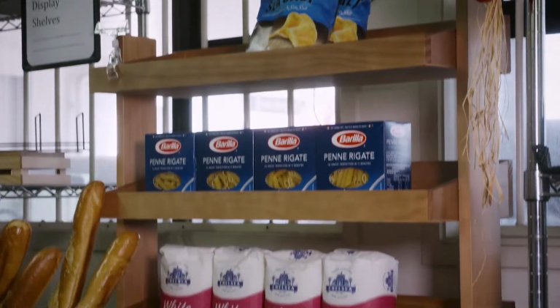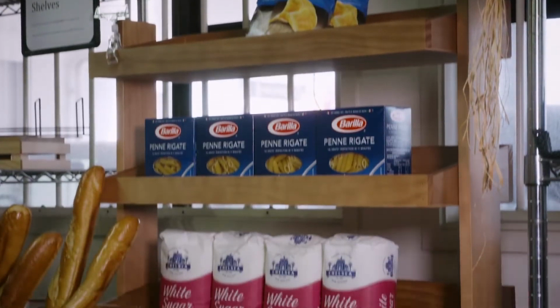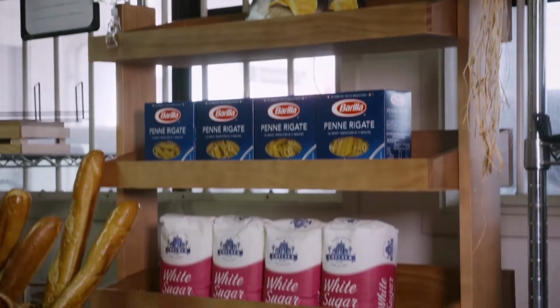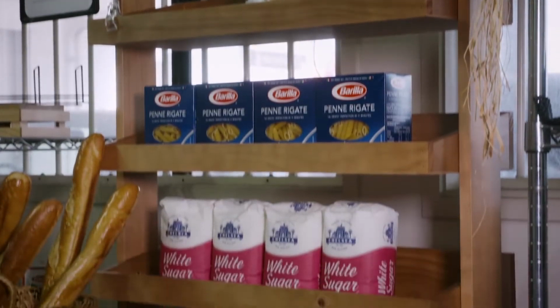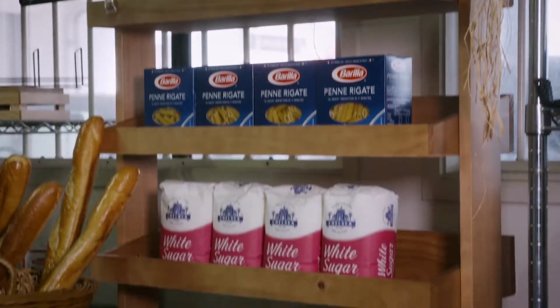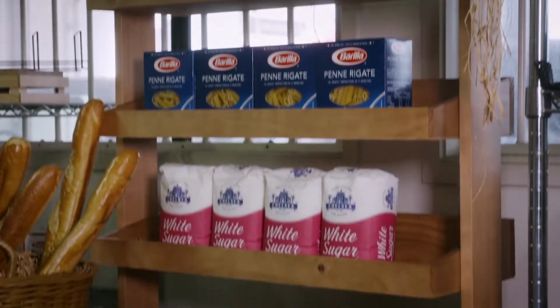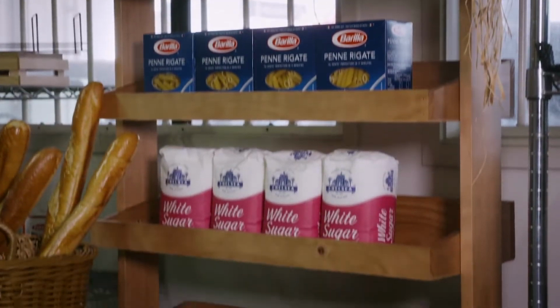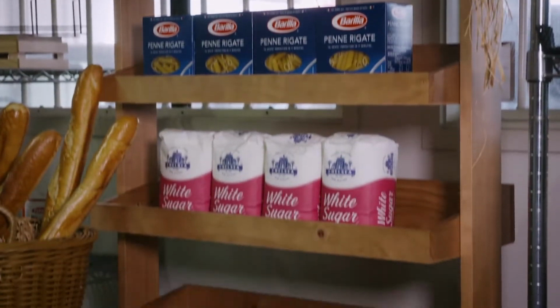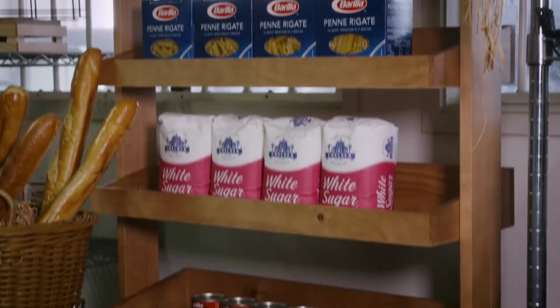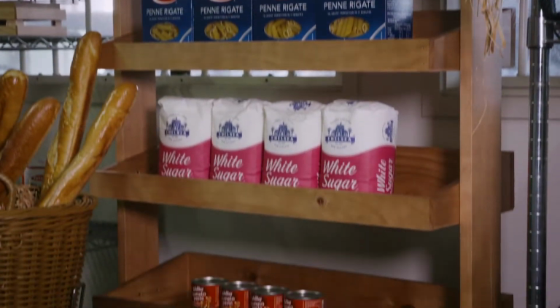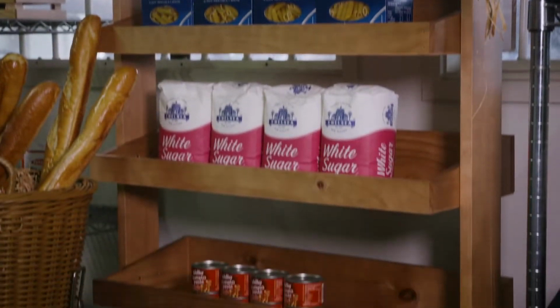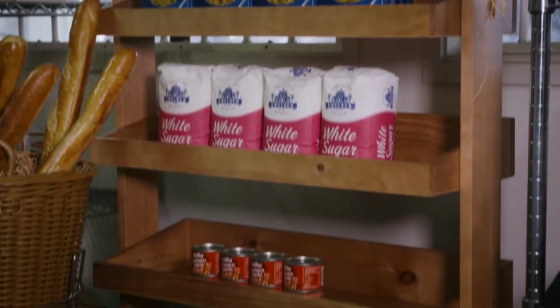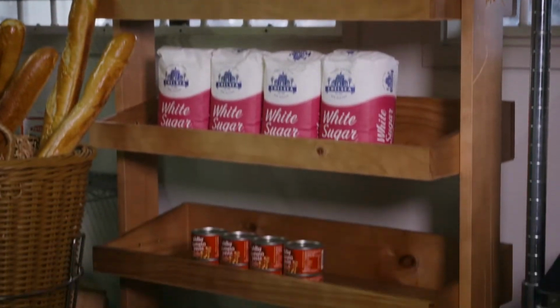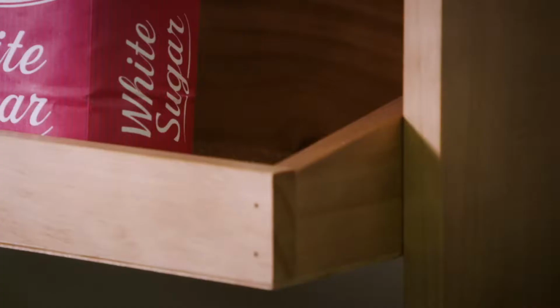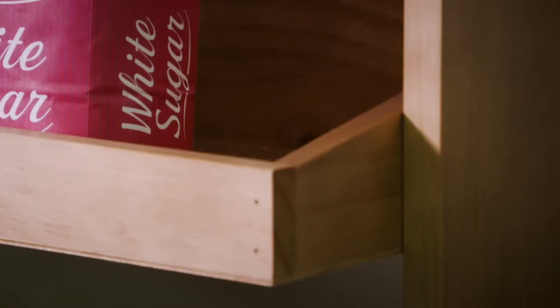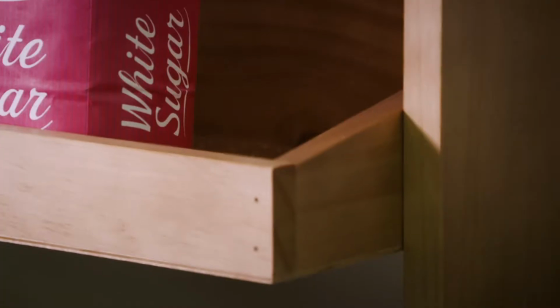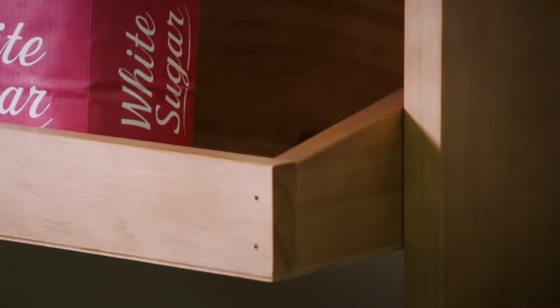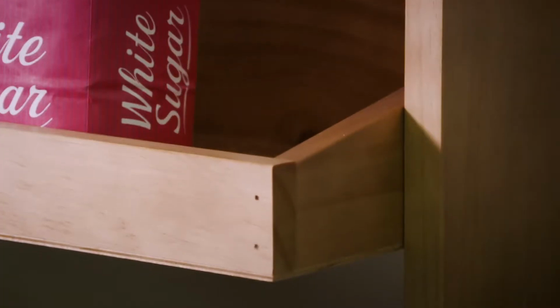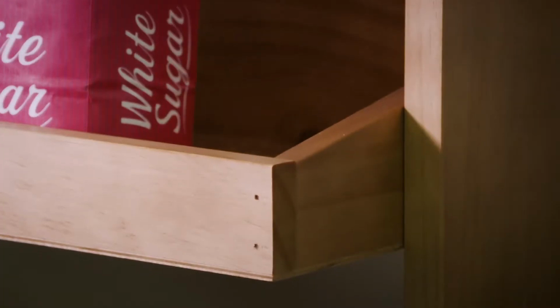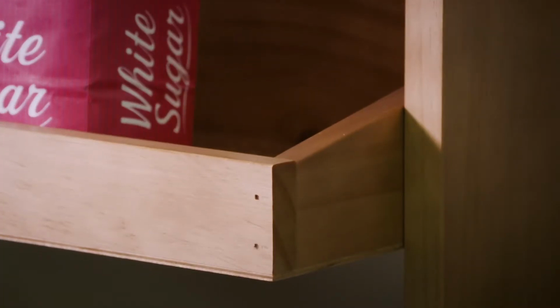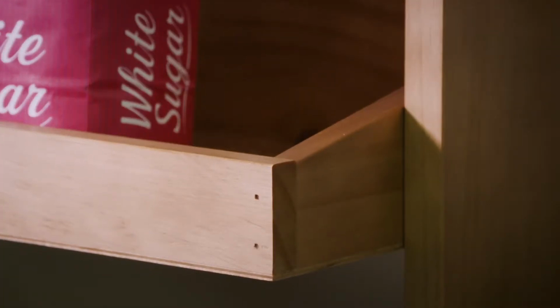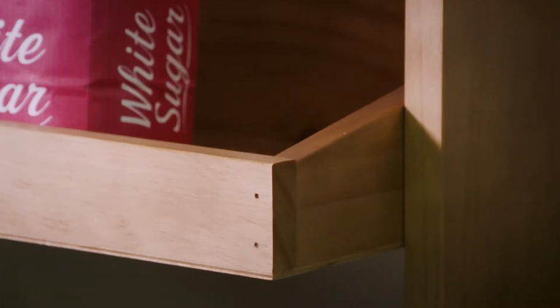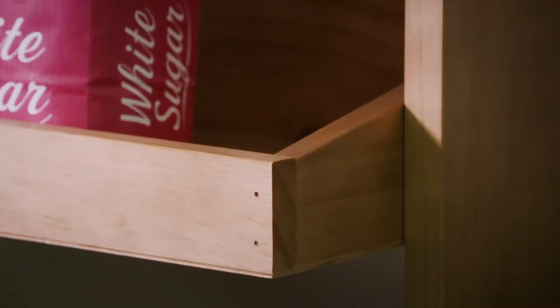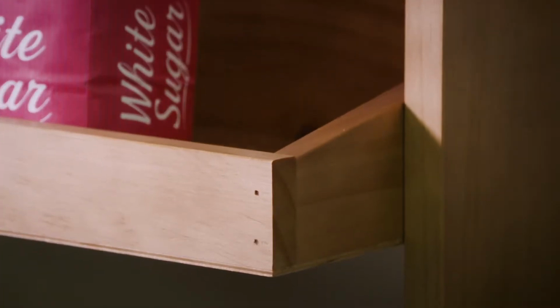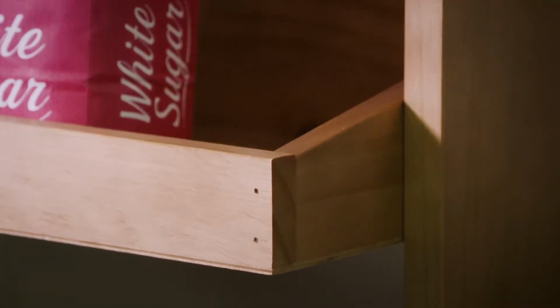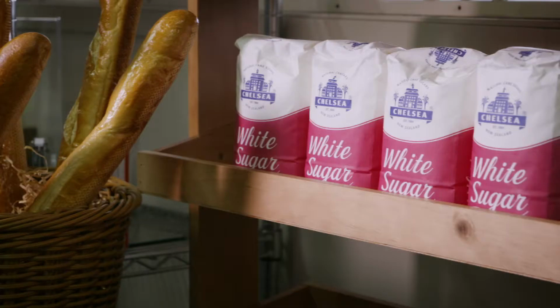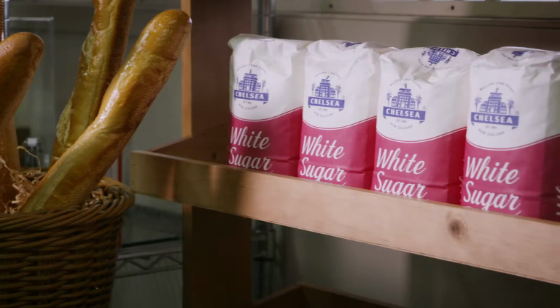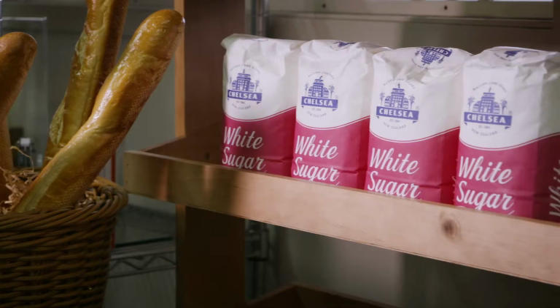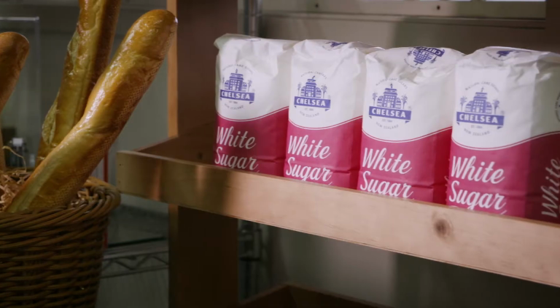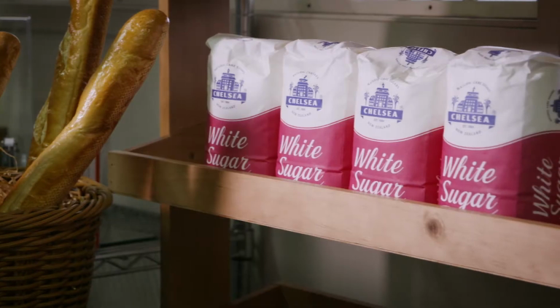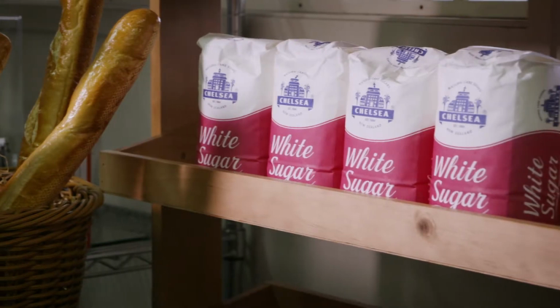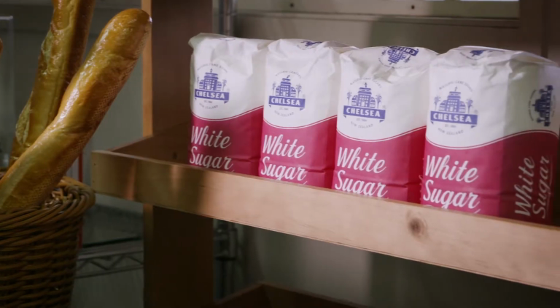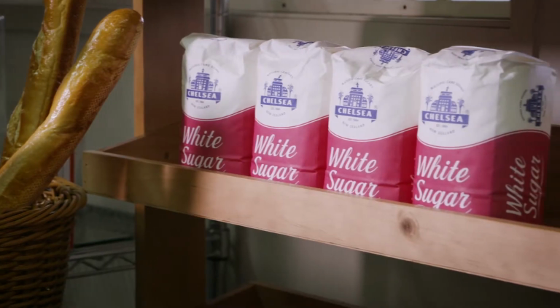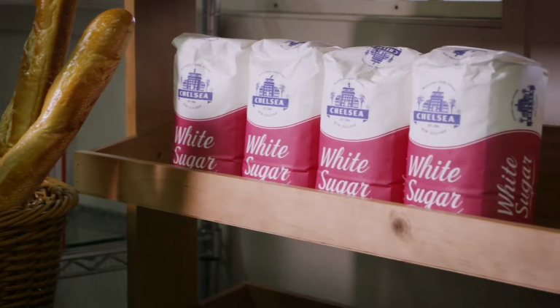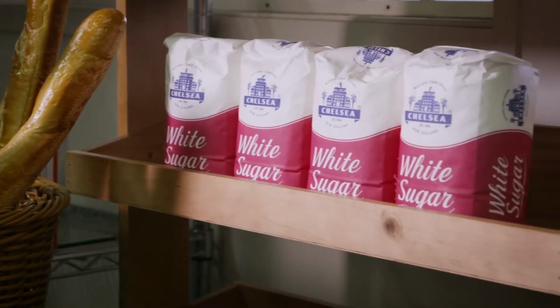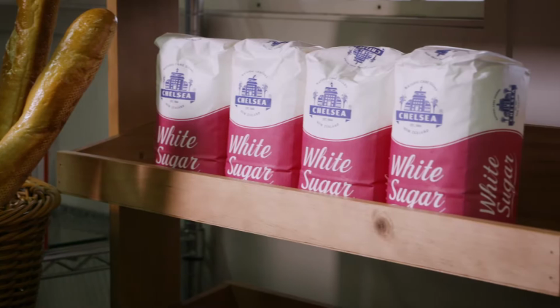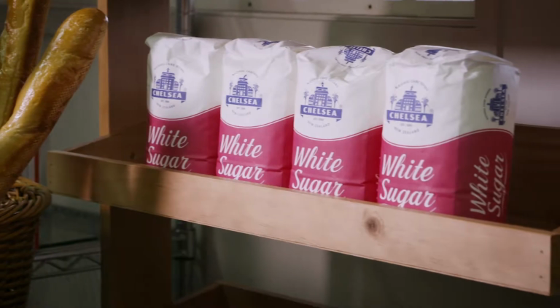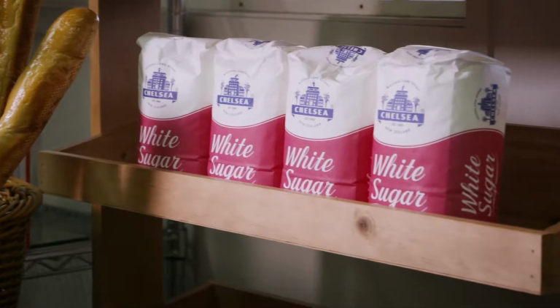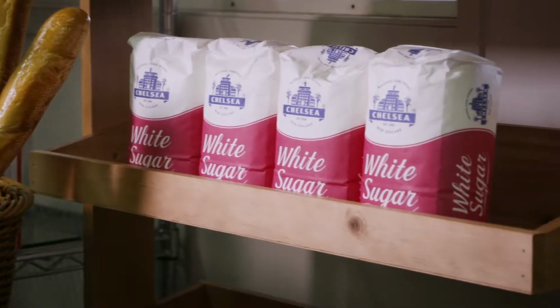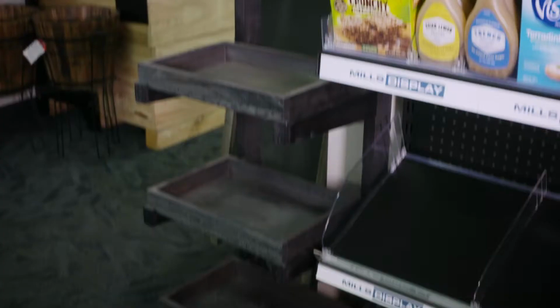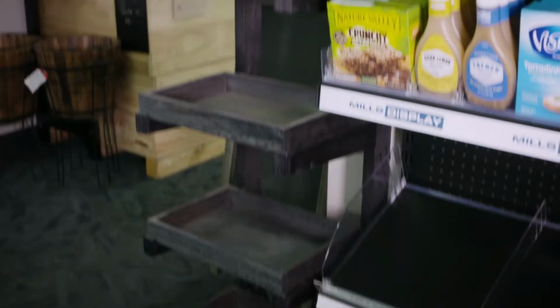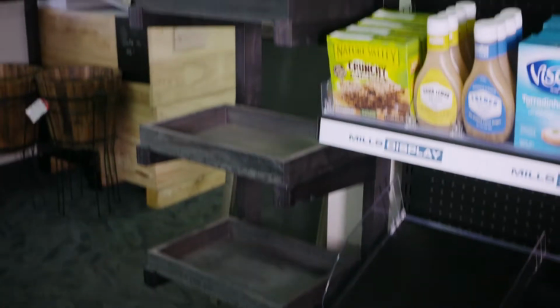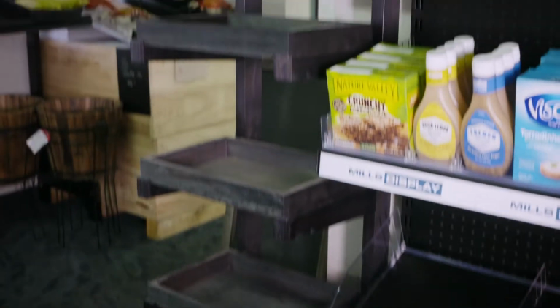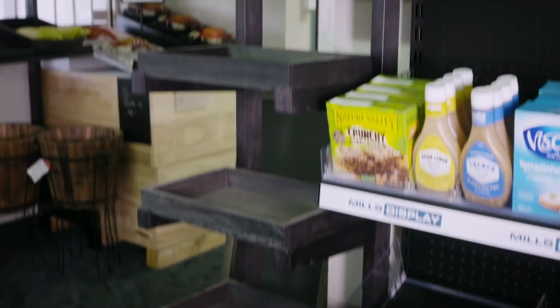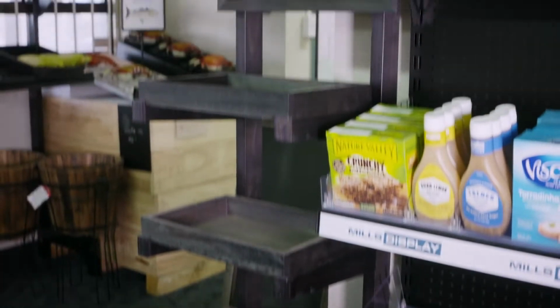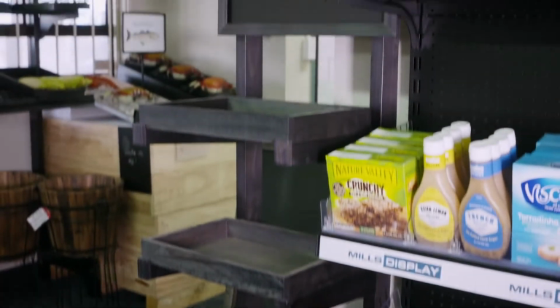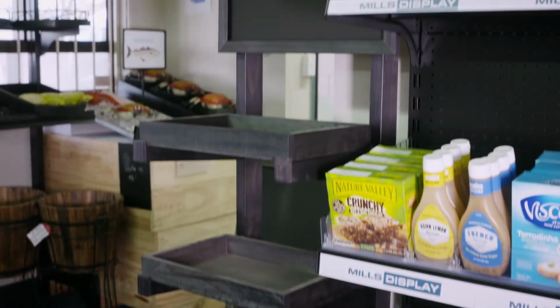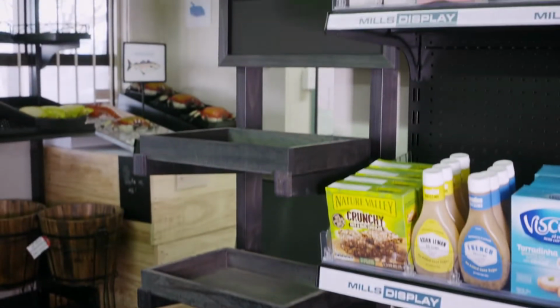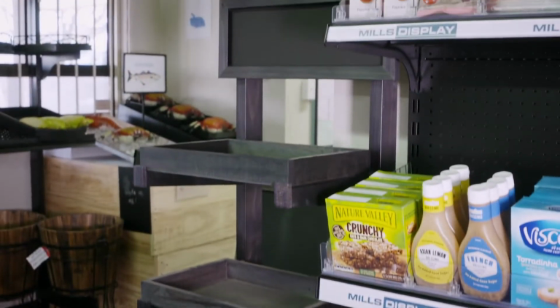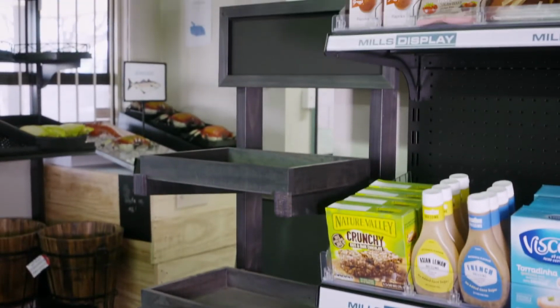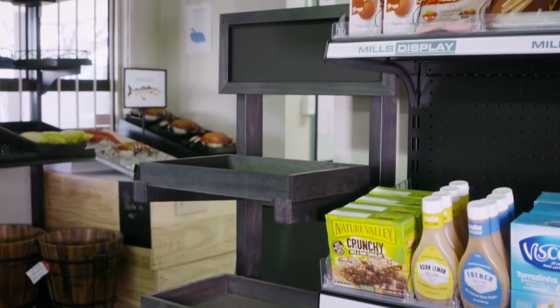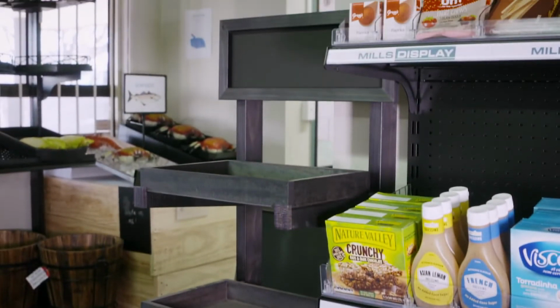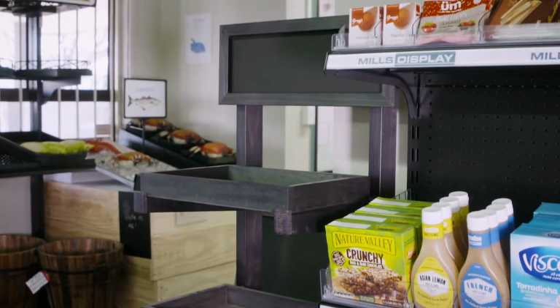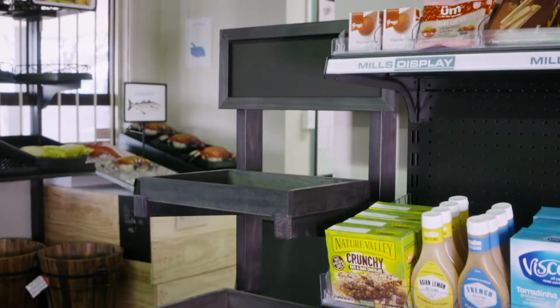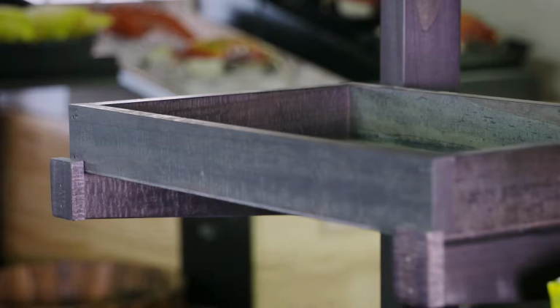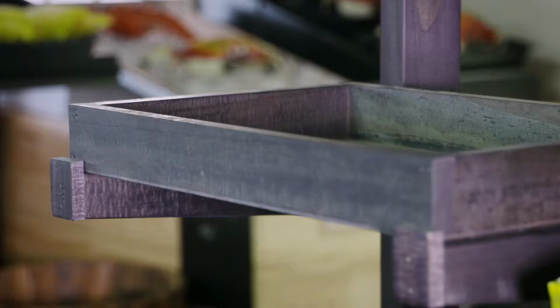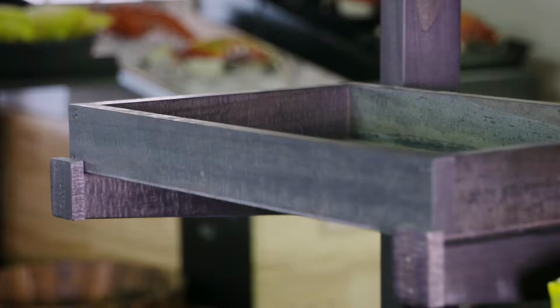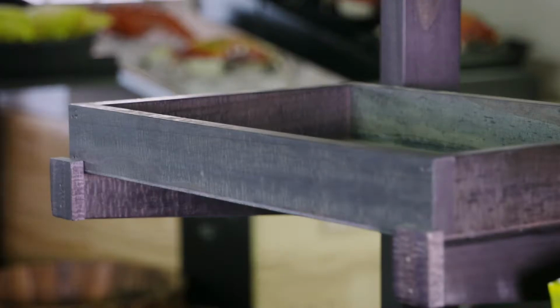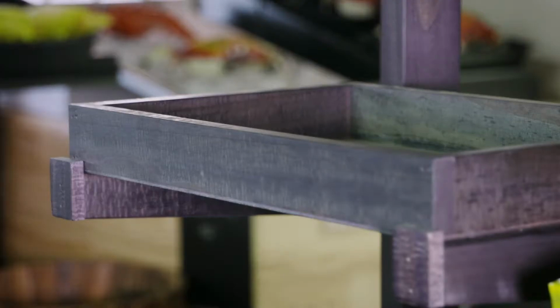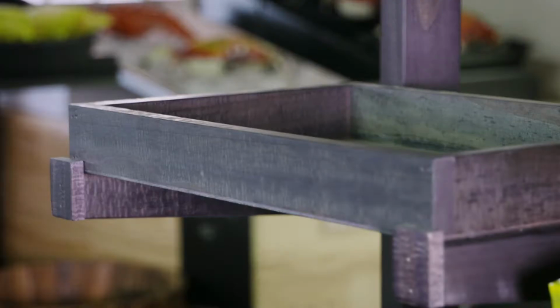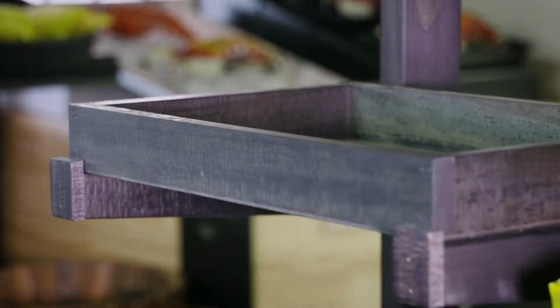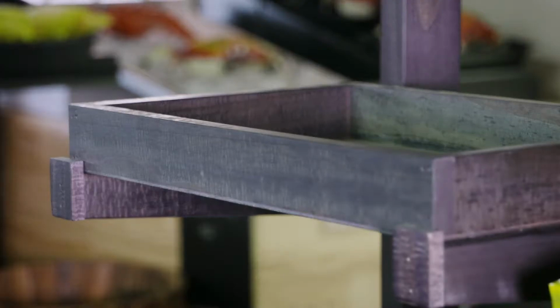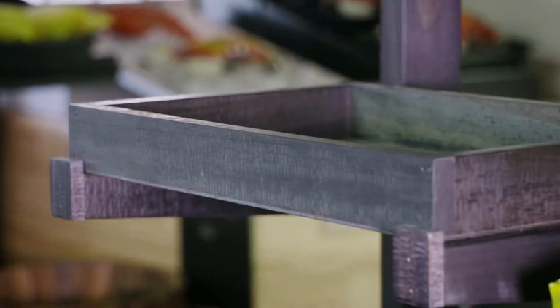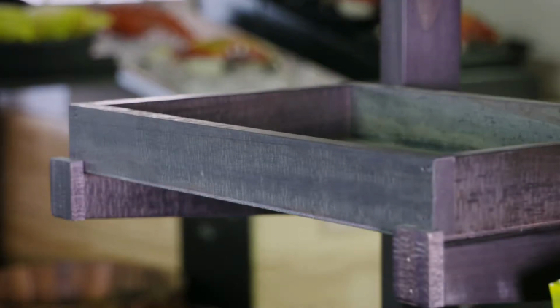We have things like our custom wooden stands, which can be made in pine or rimu. These can be stained or left in their natural state.